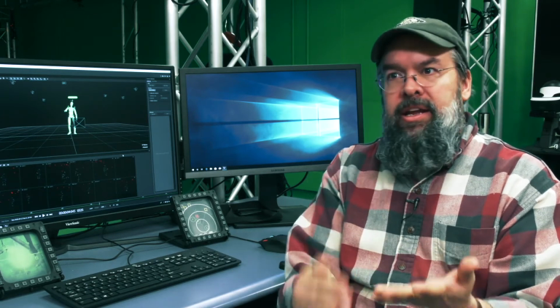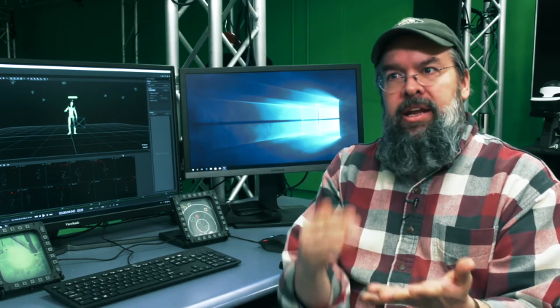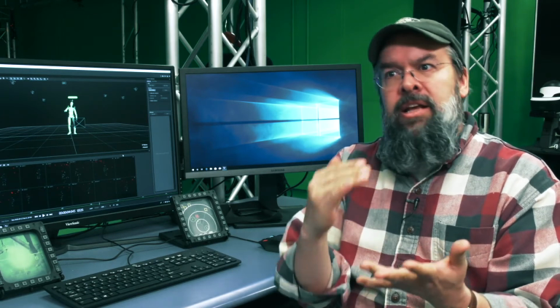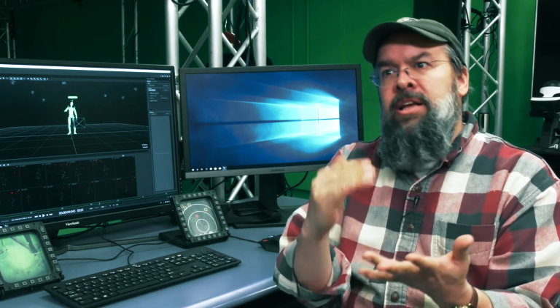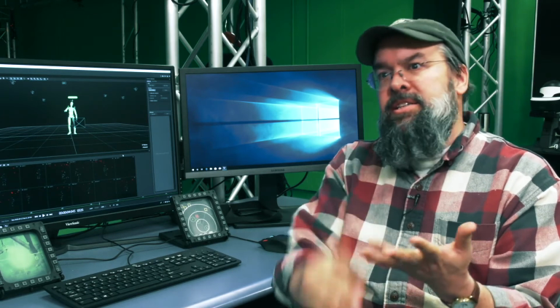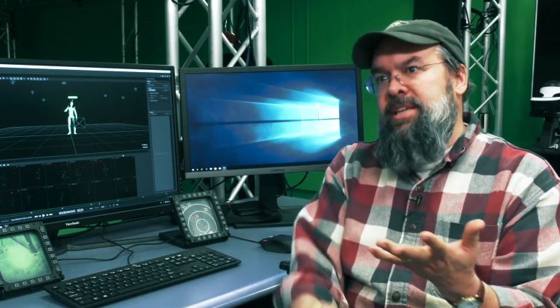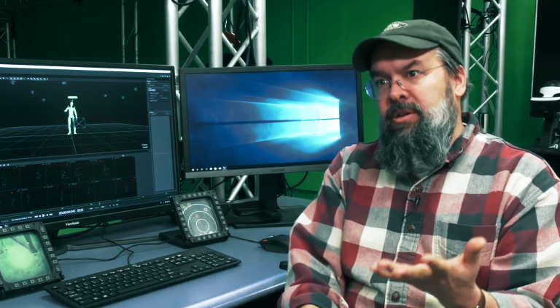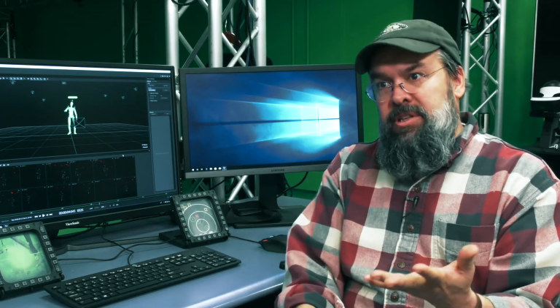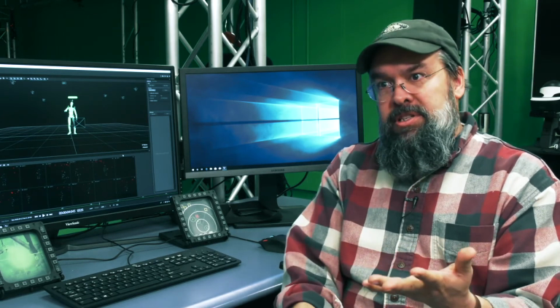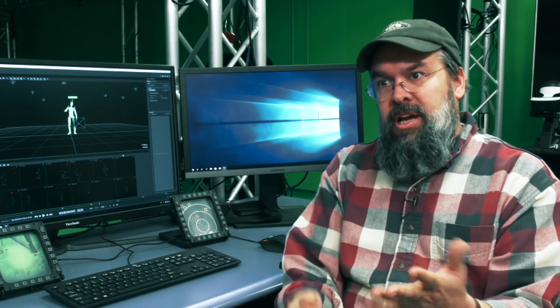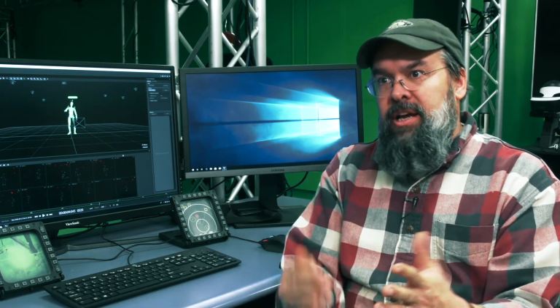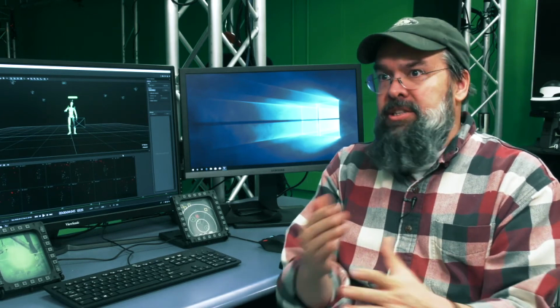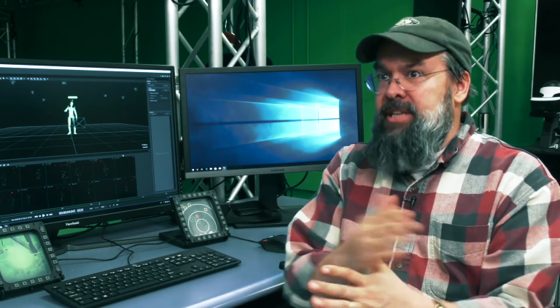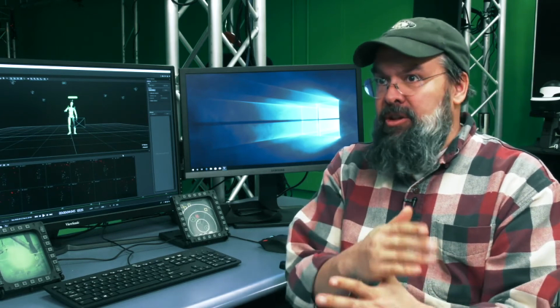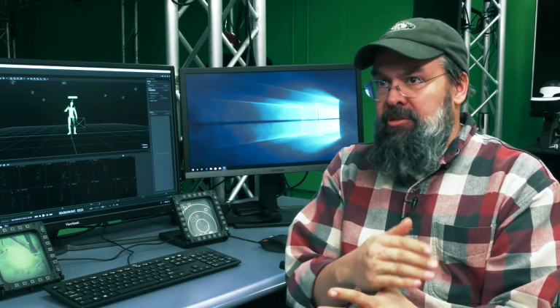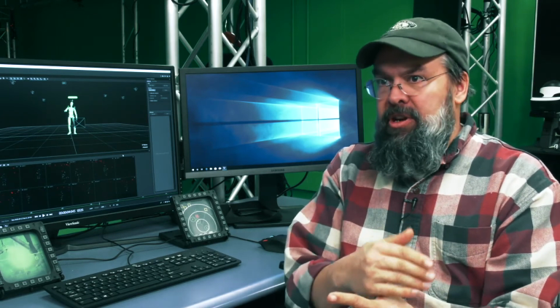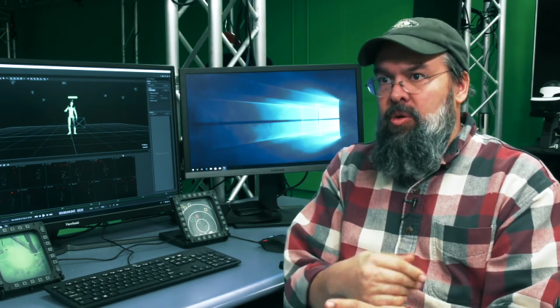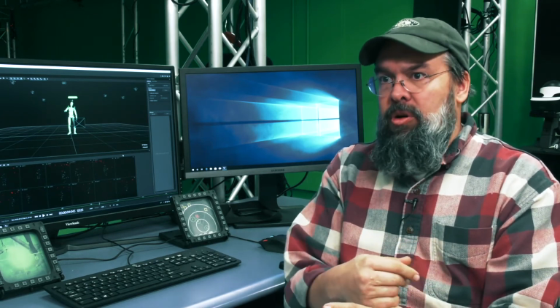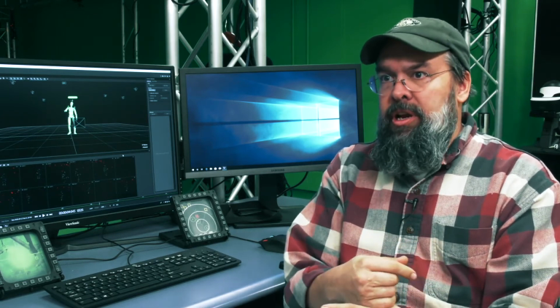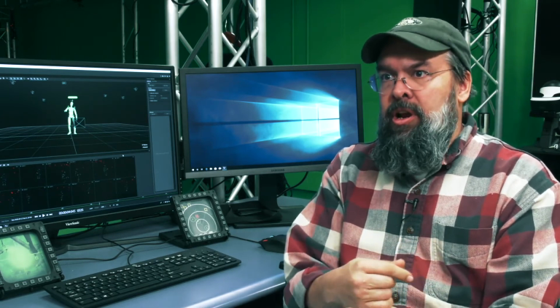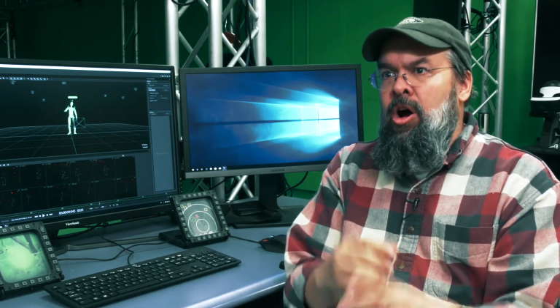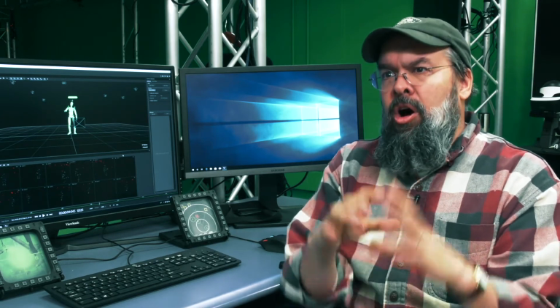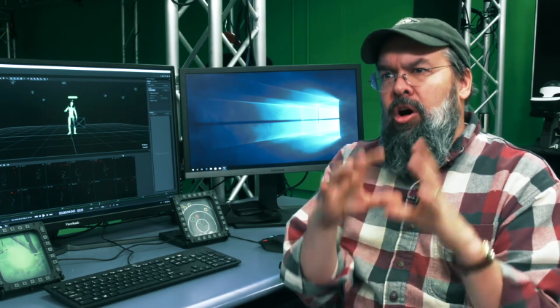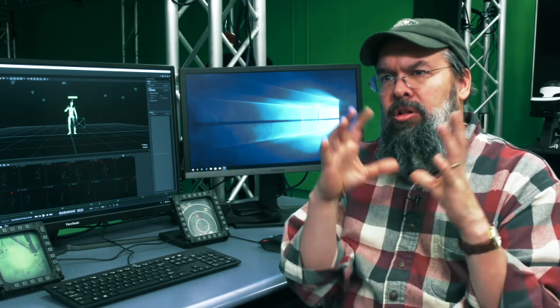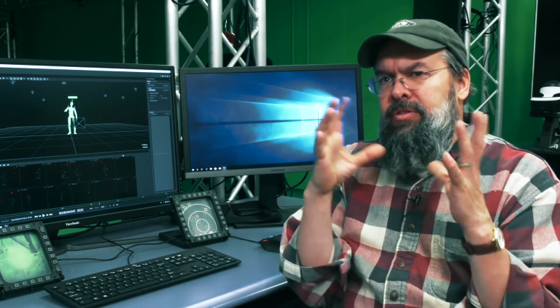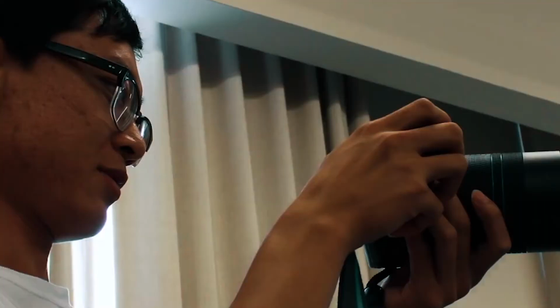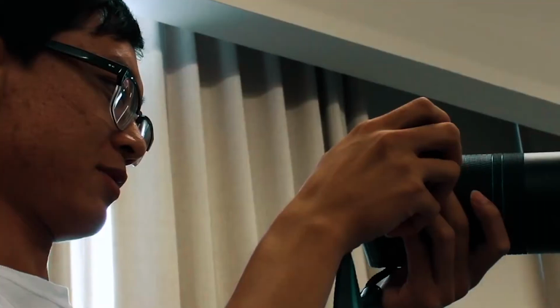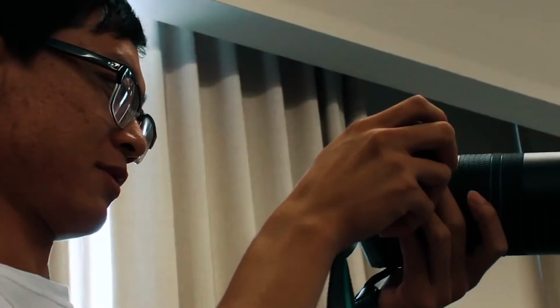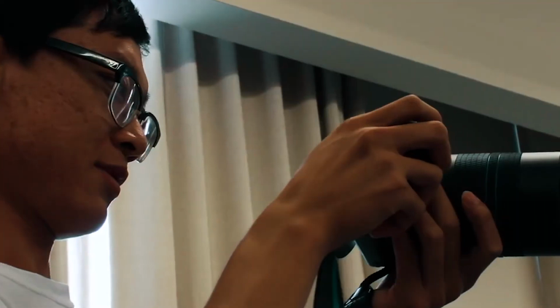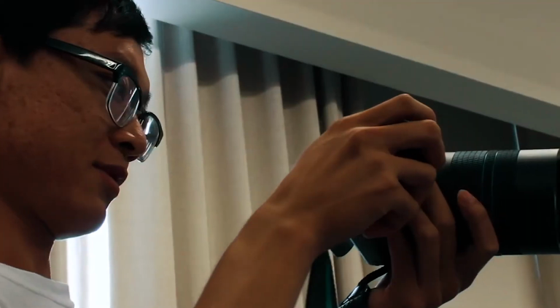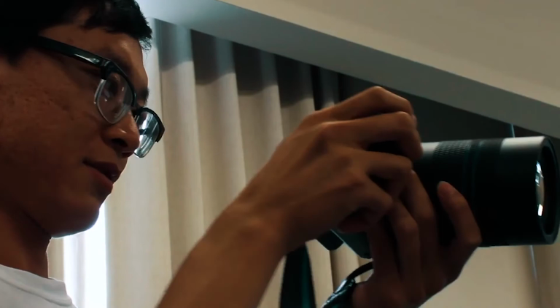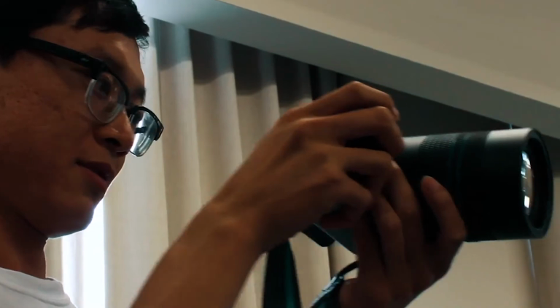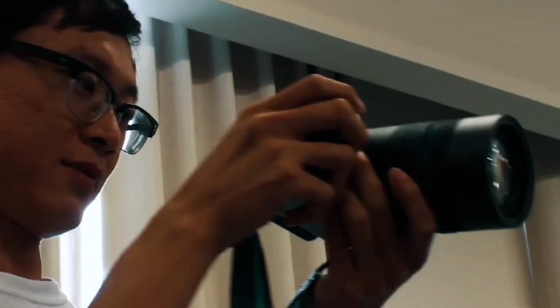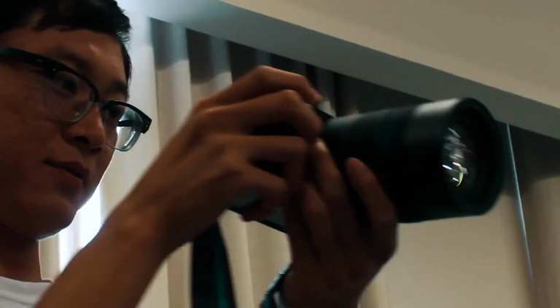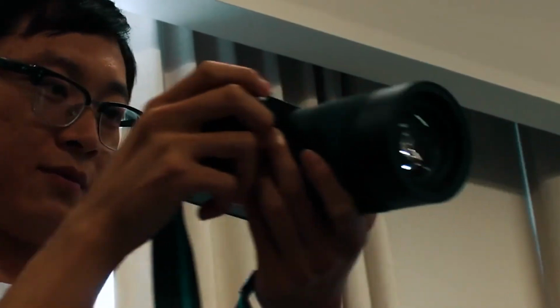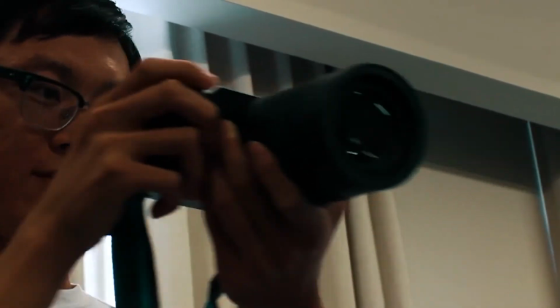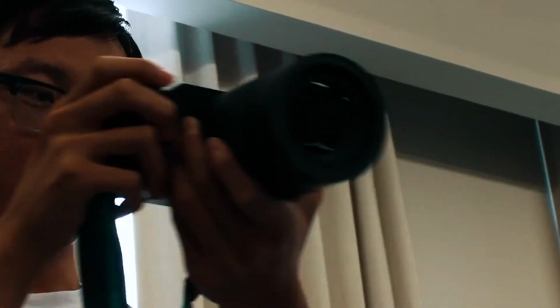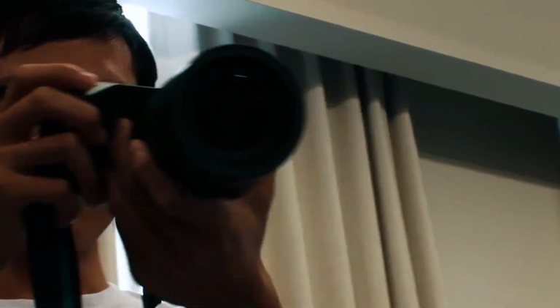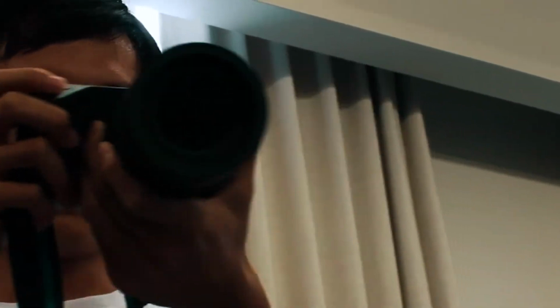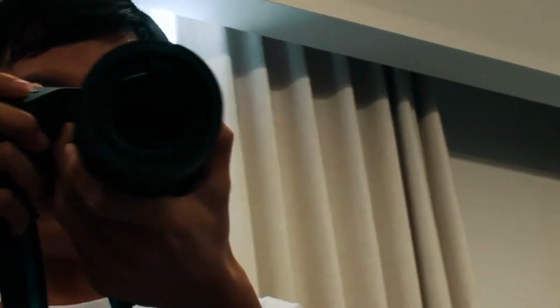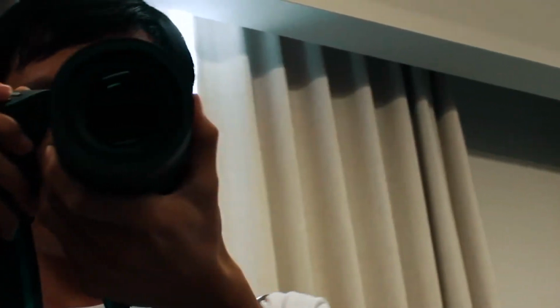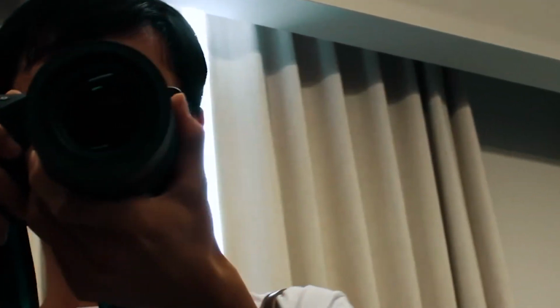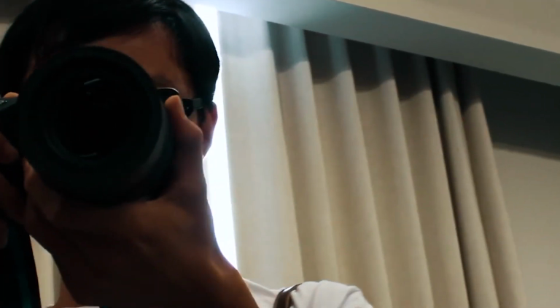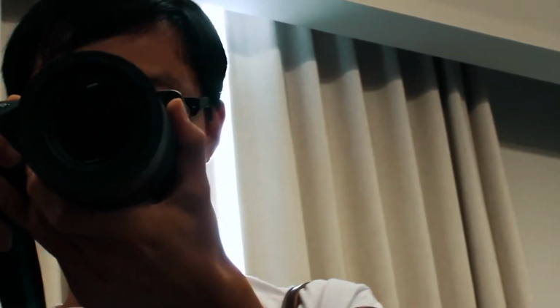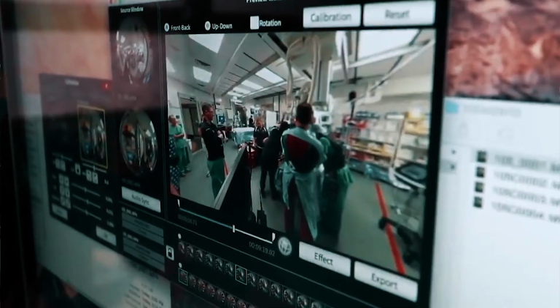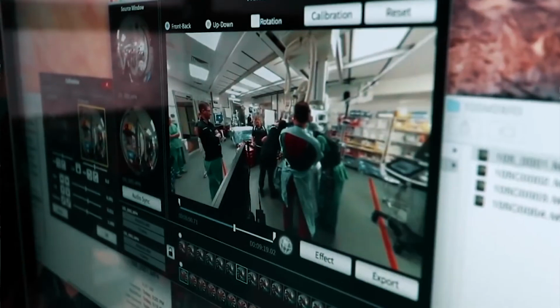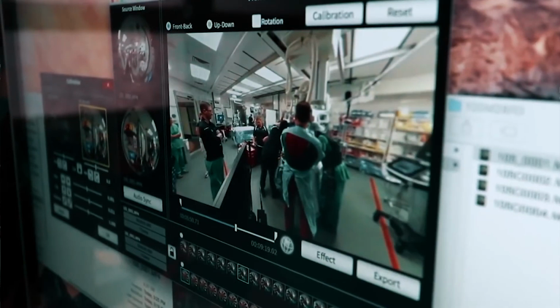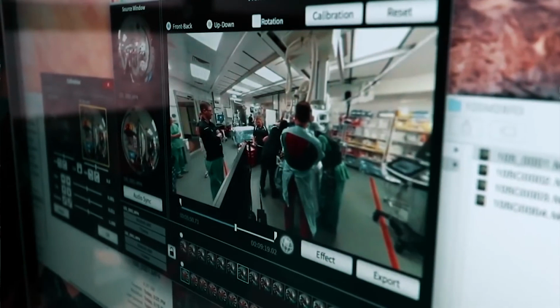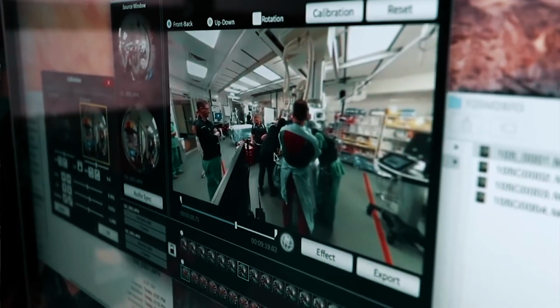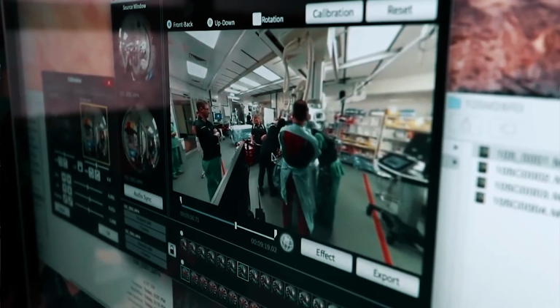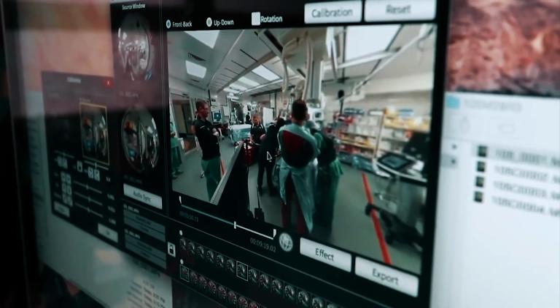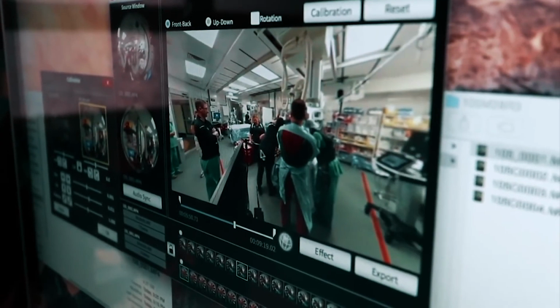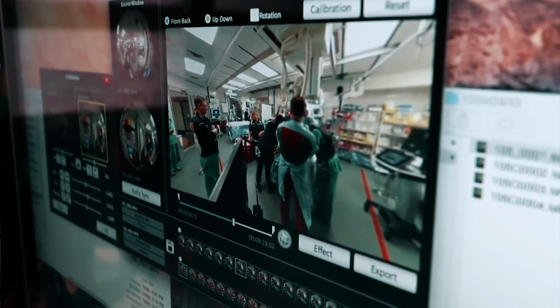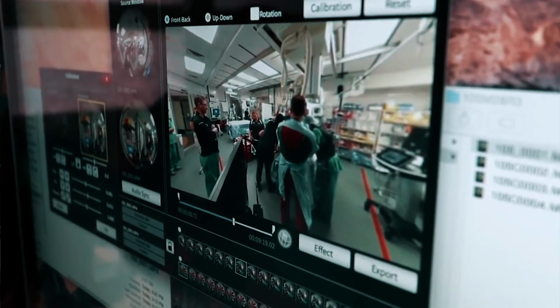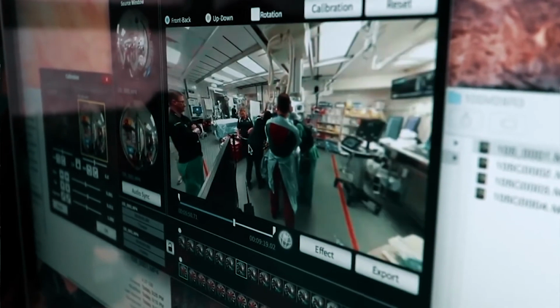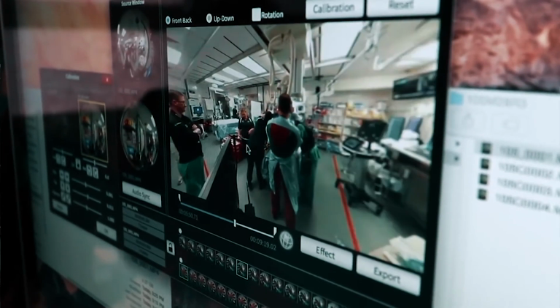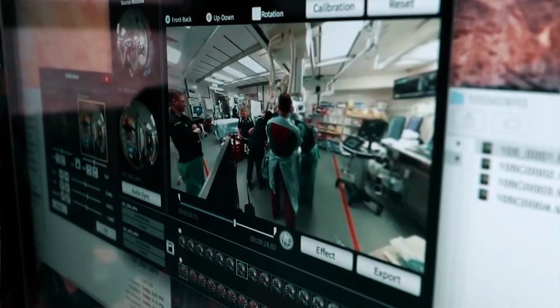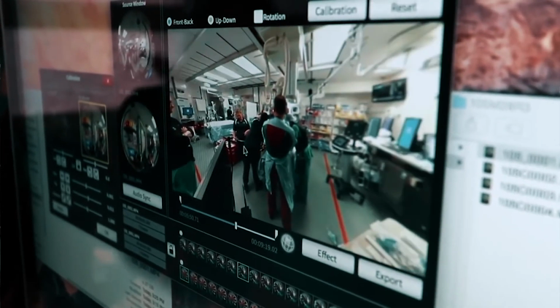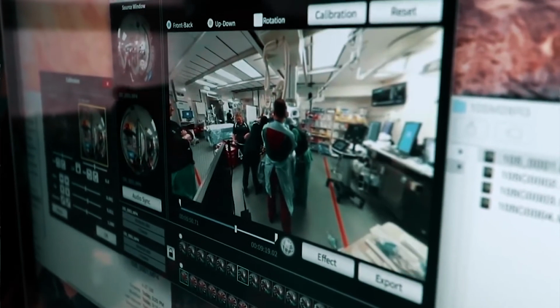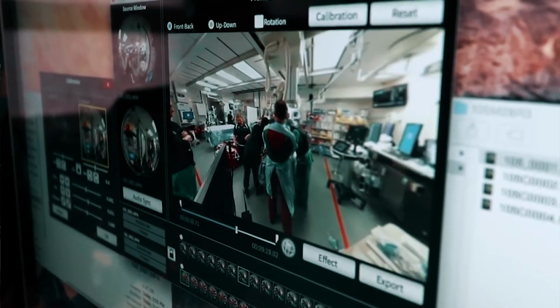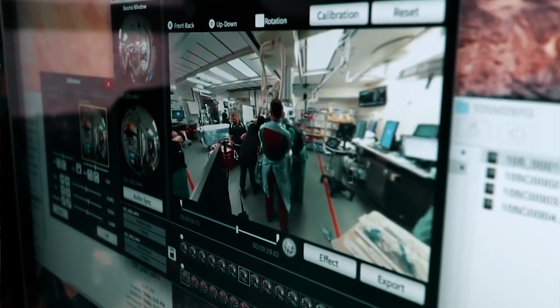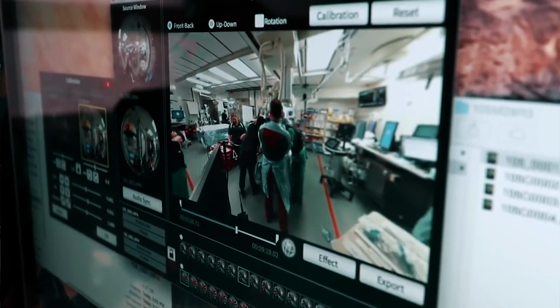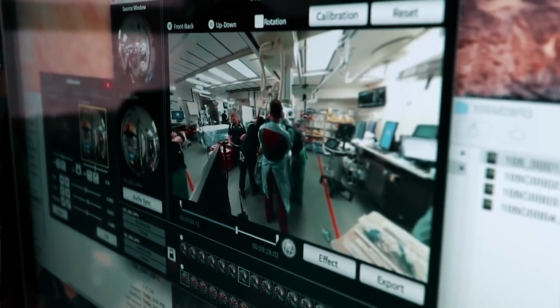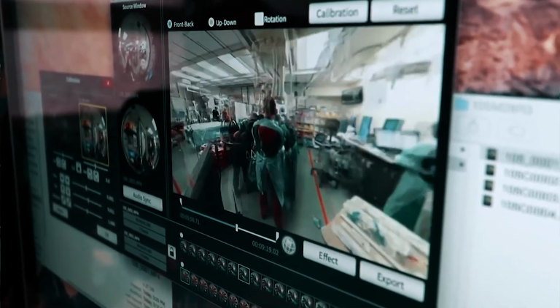editing, sound design, sound recording — all of the roles you would picture with a typical film set, but for virtual reality.